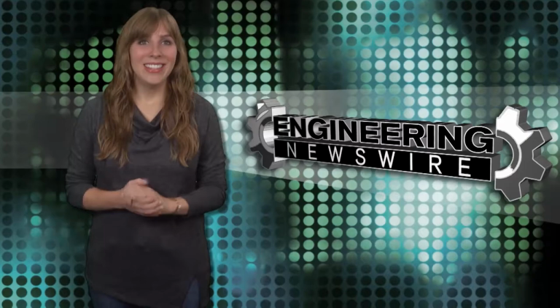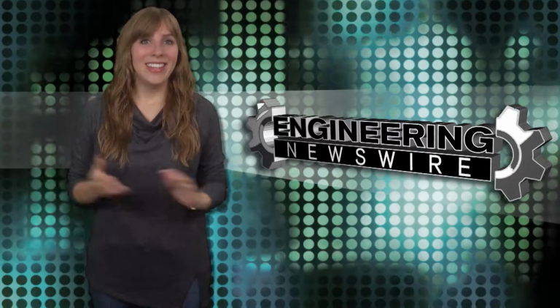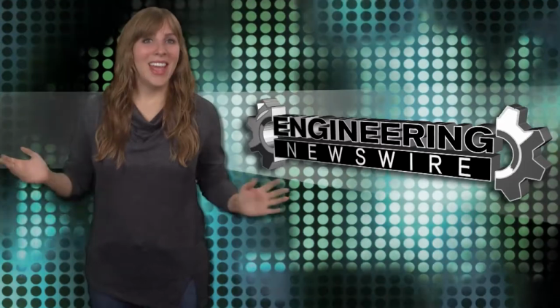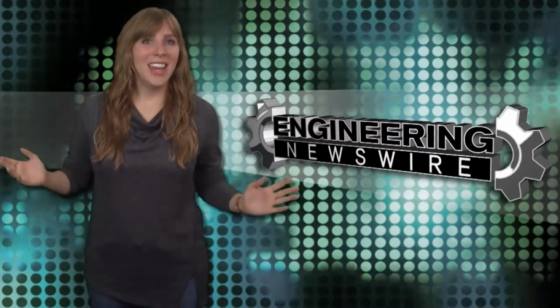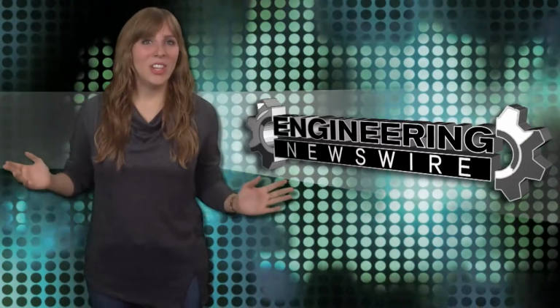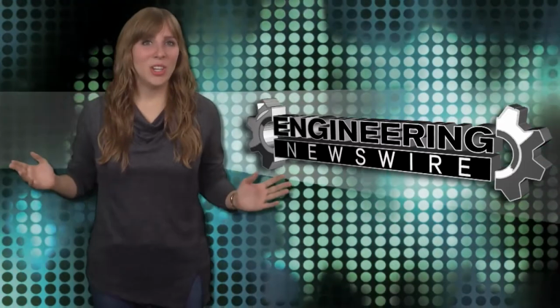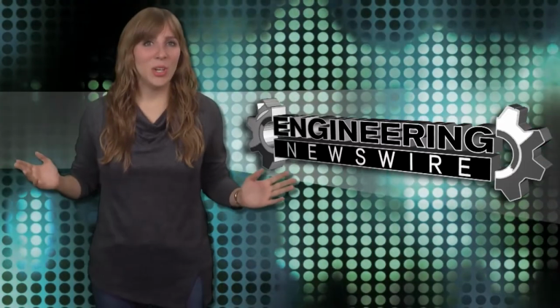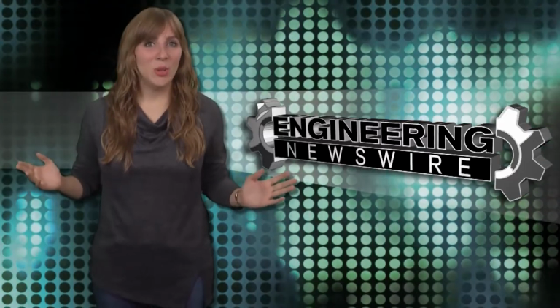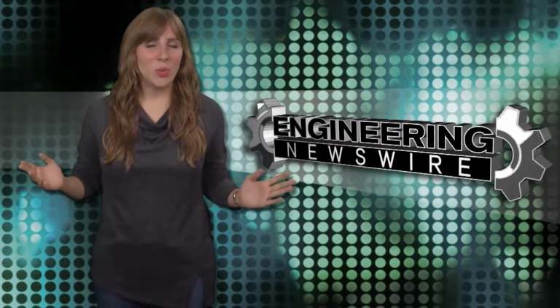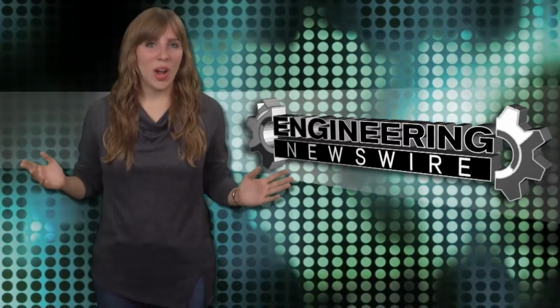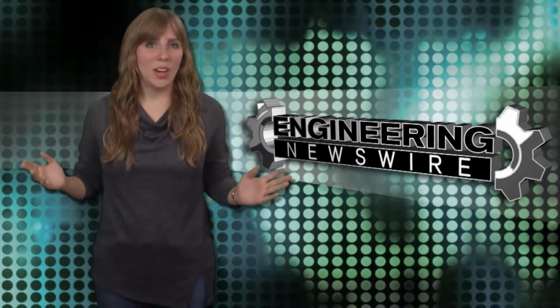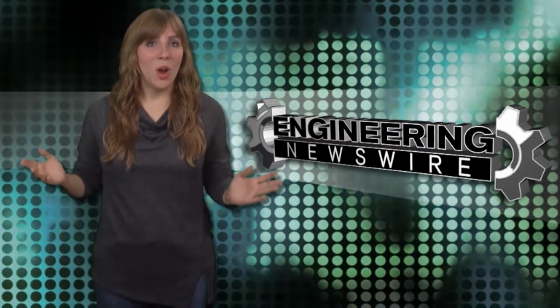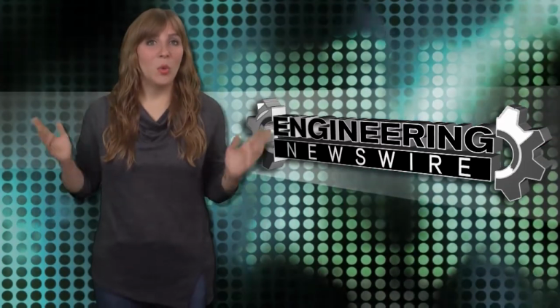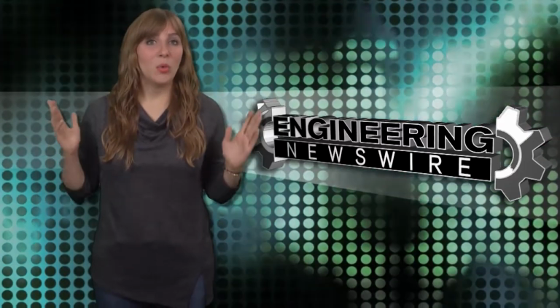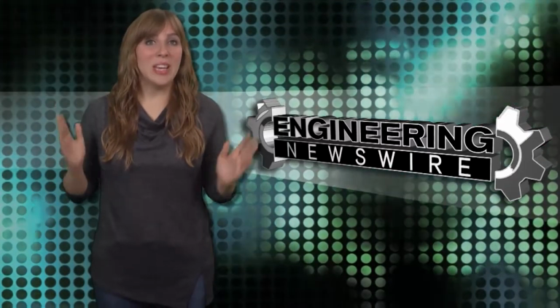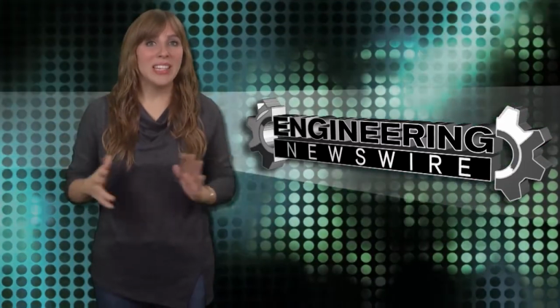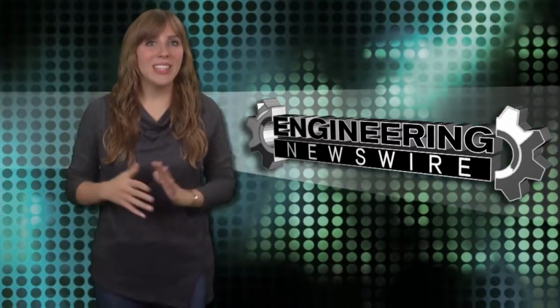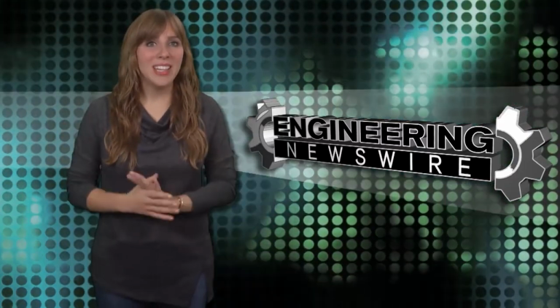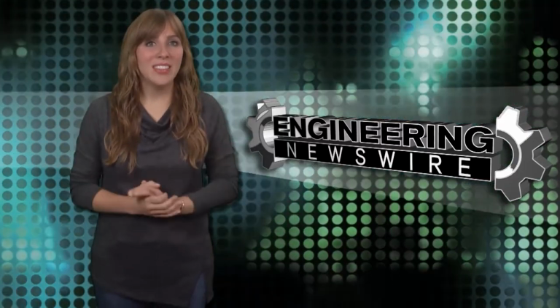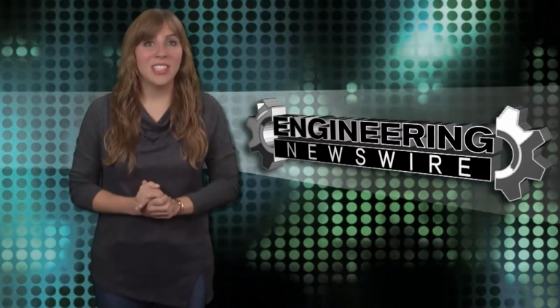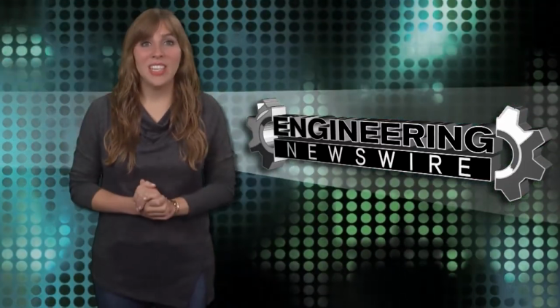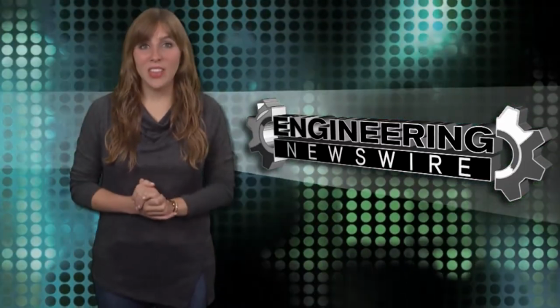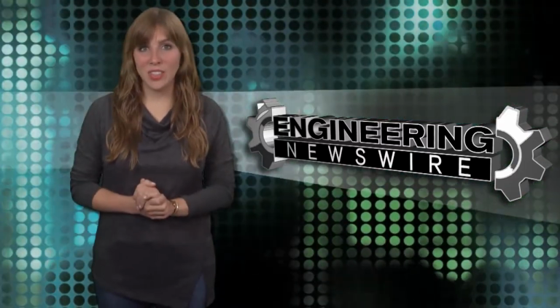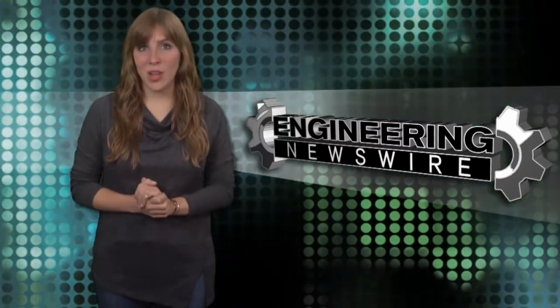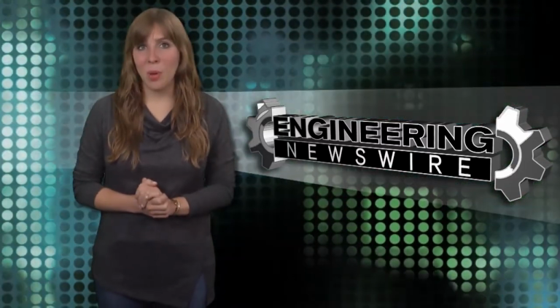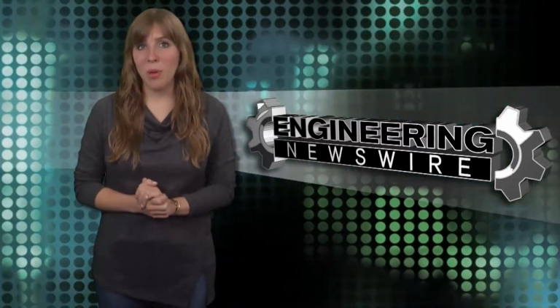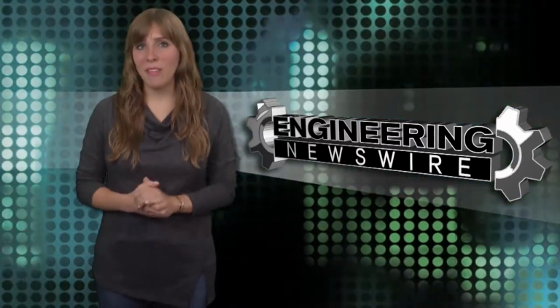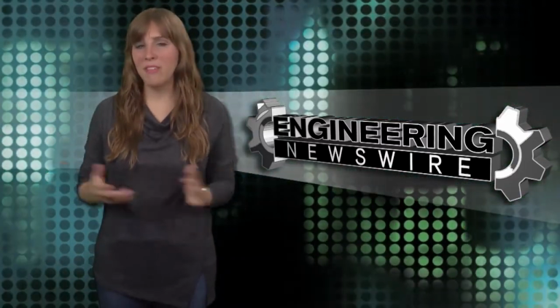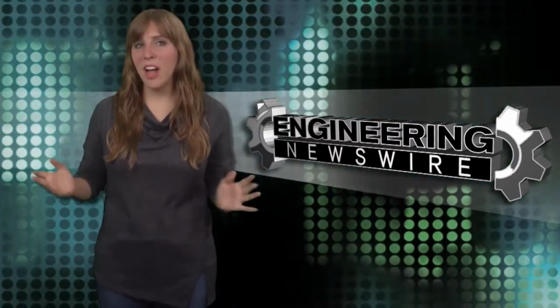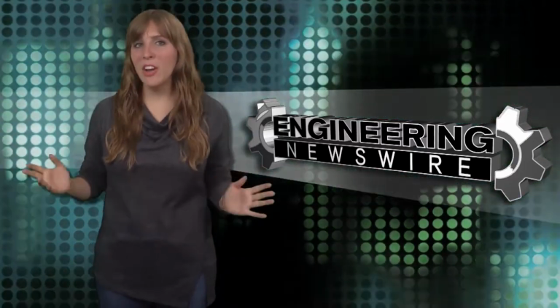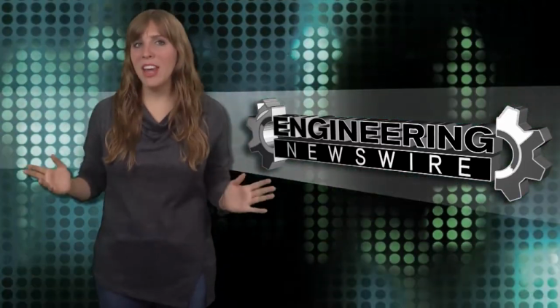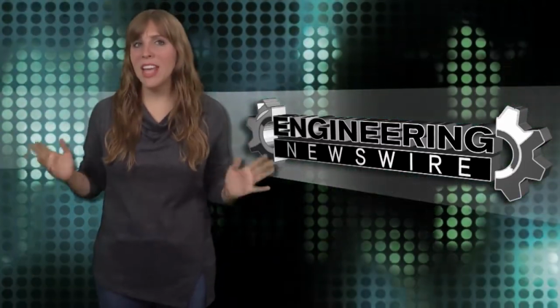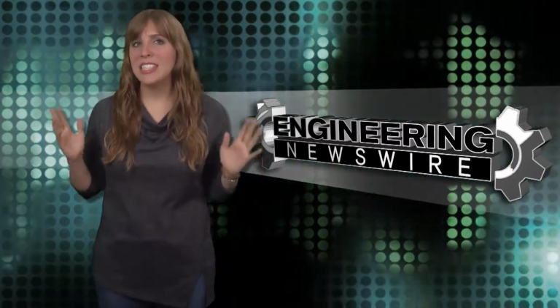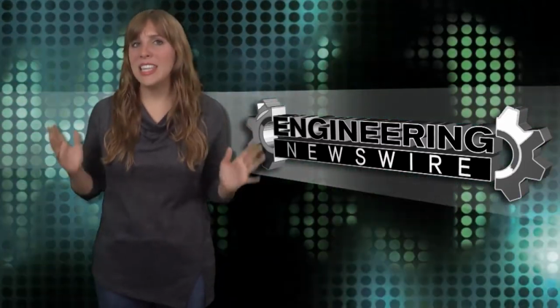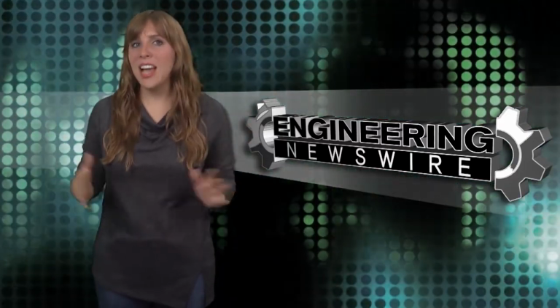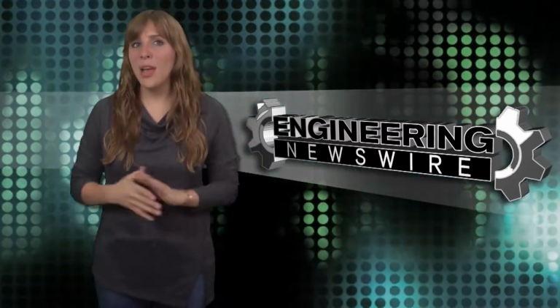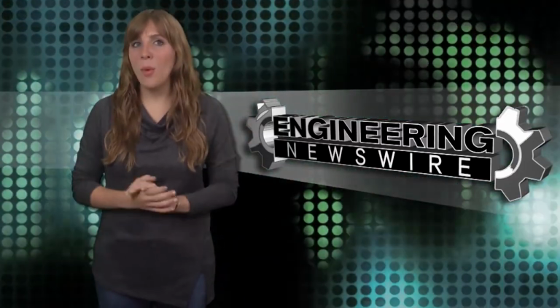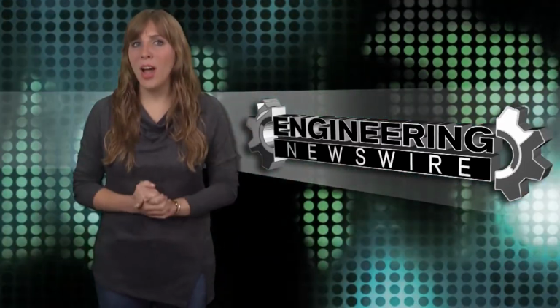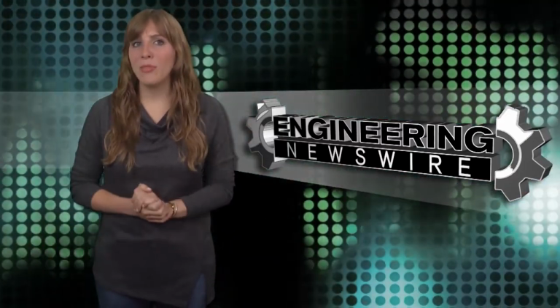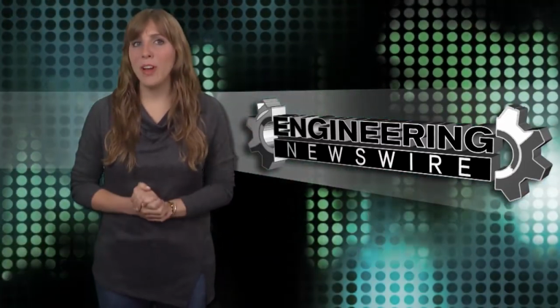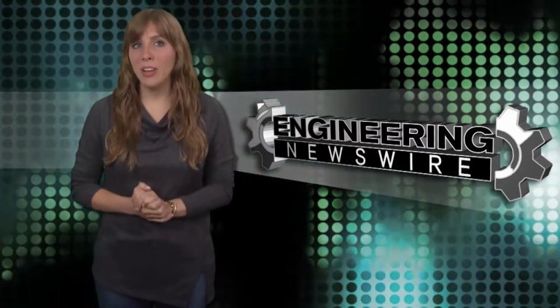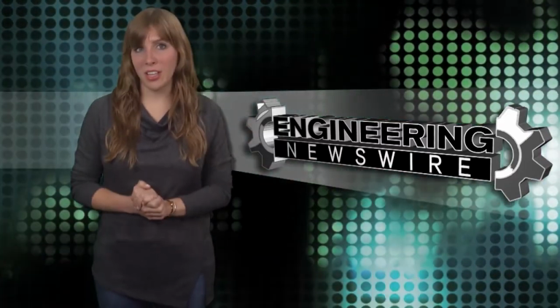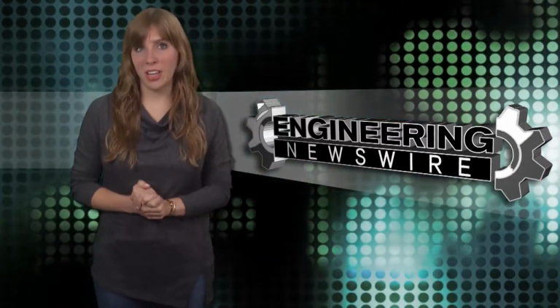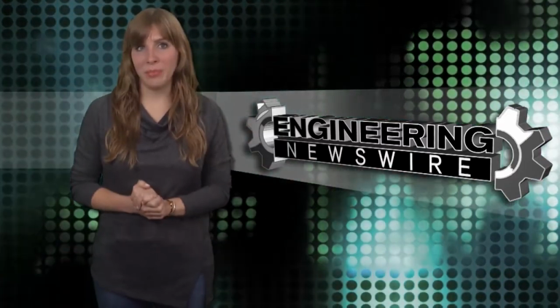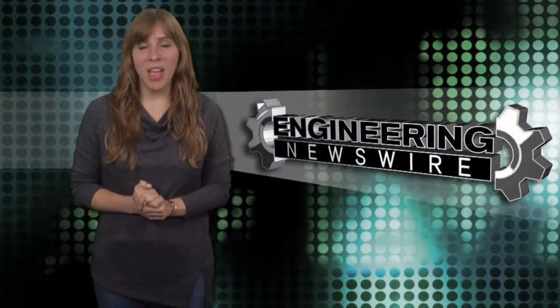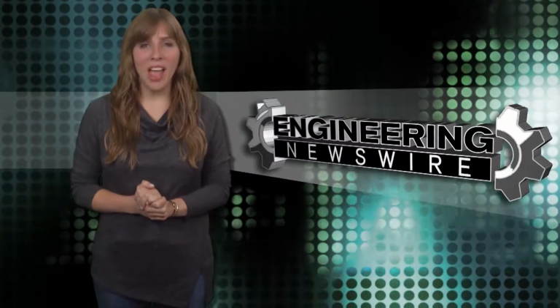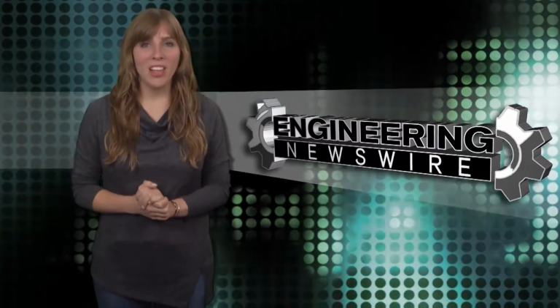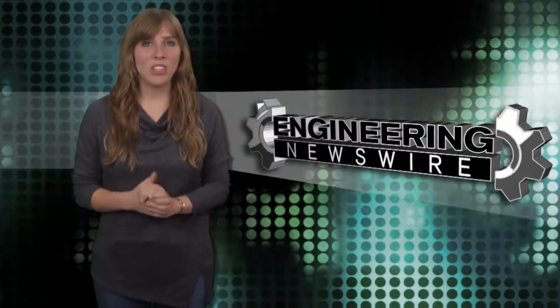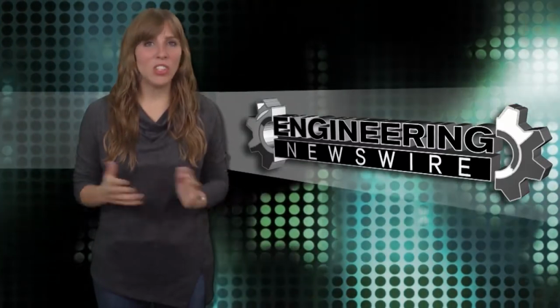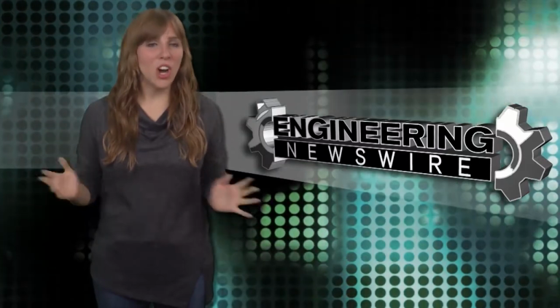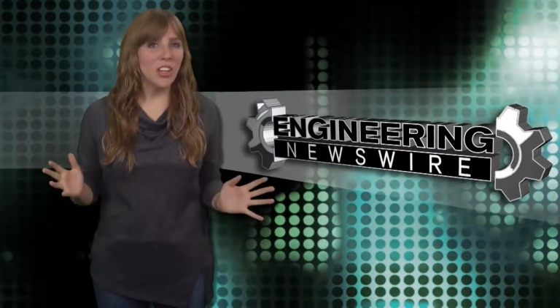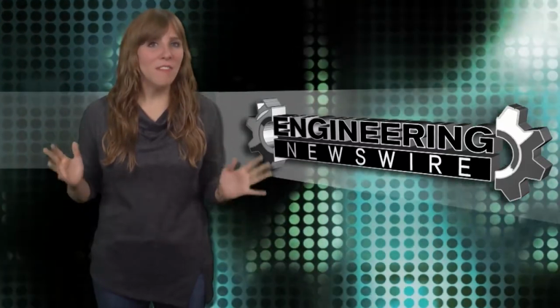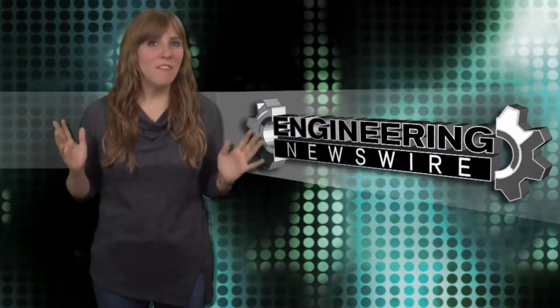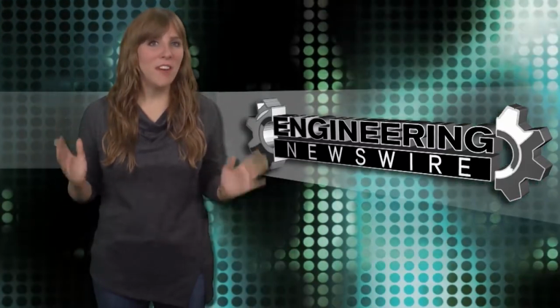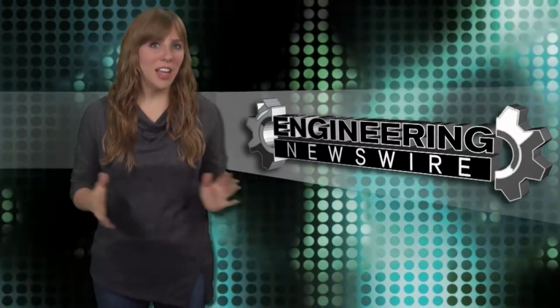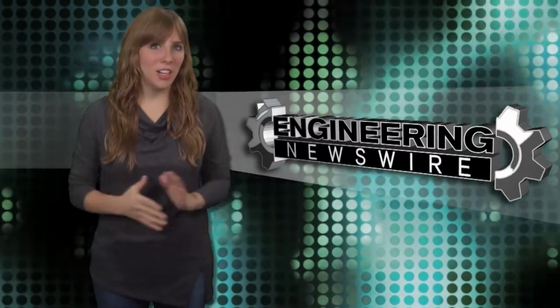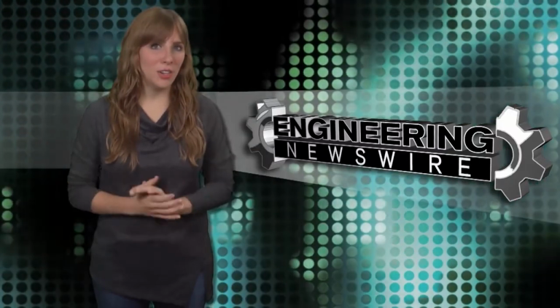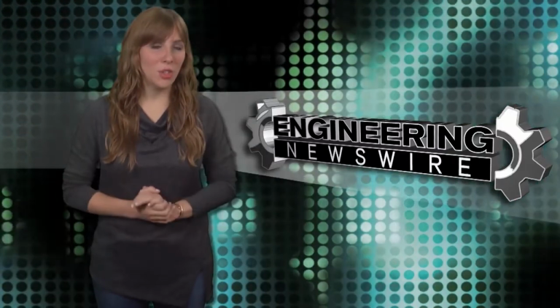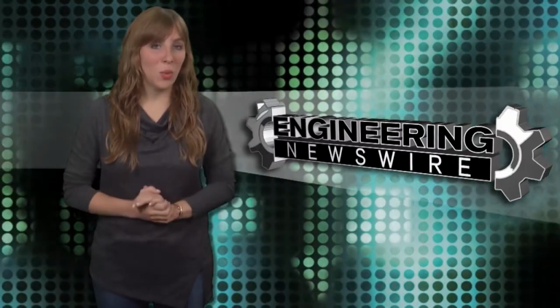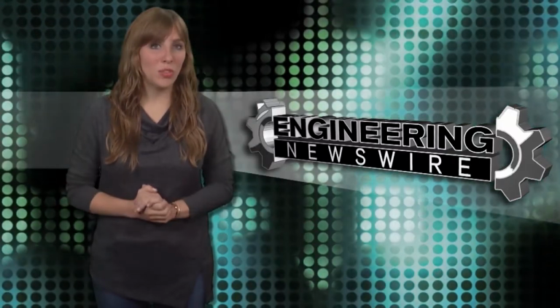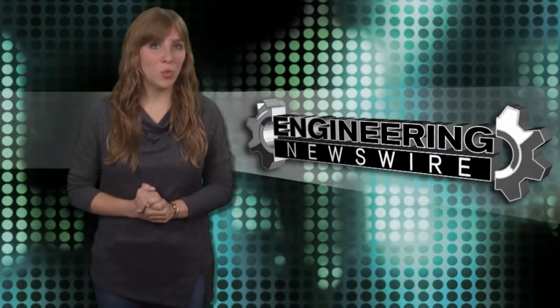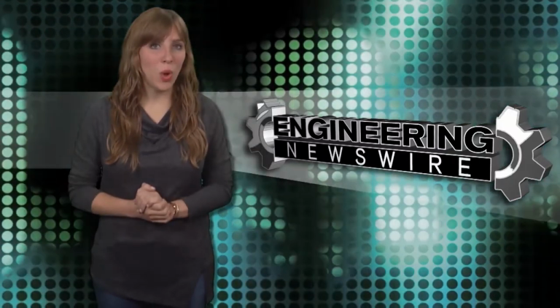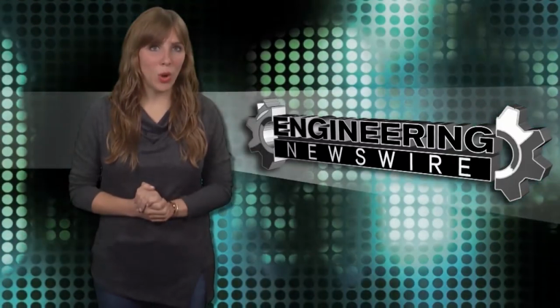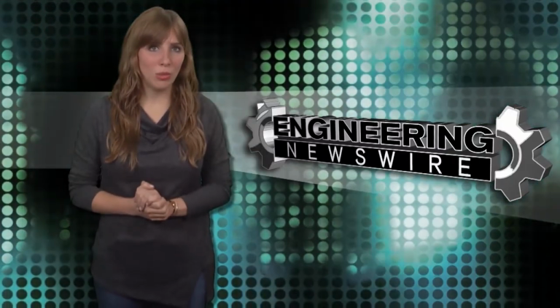Today on Engineering Newswire, we're redesigning the stethoscope, firing a DIY railgun, and starting fires with drones.